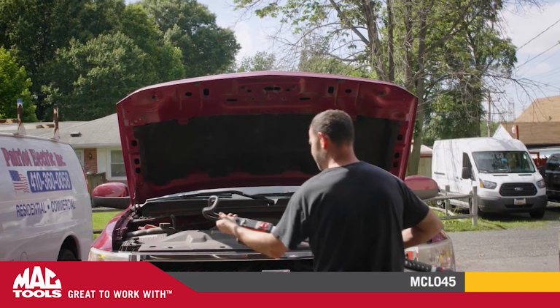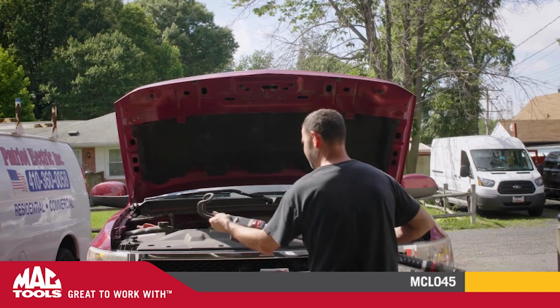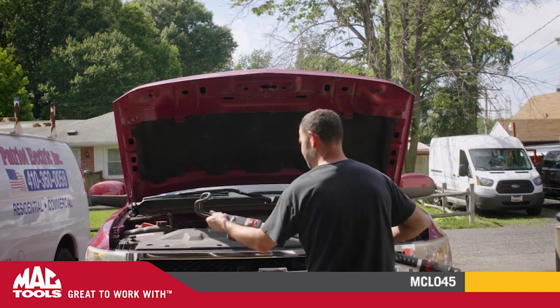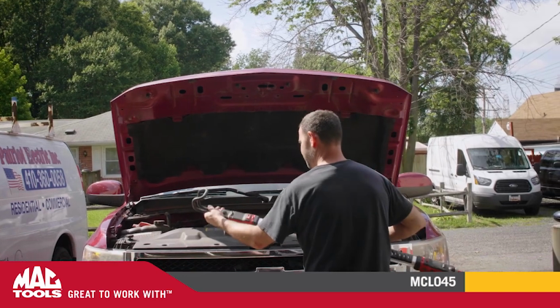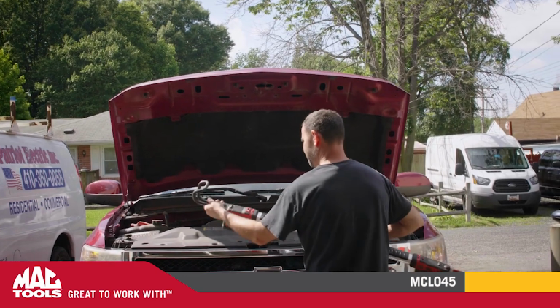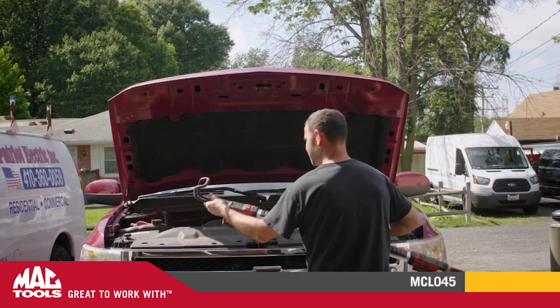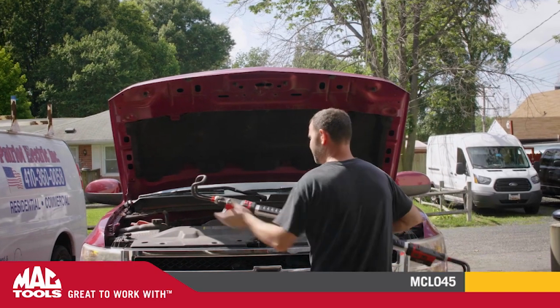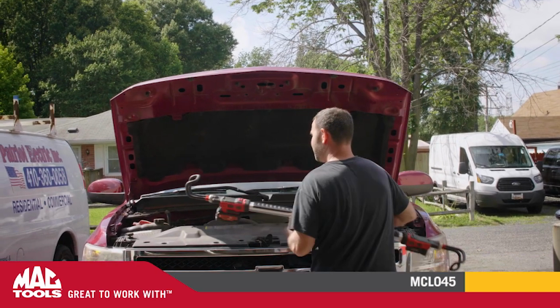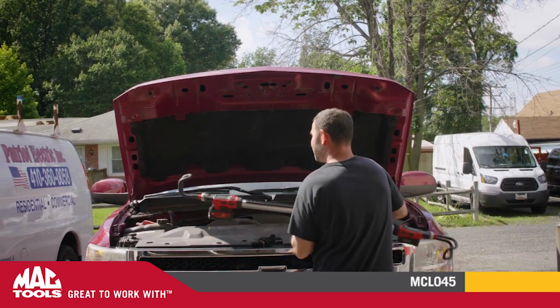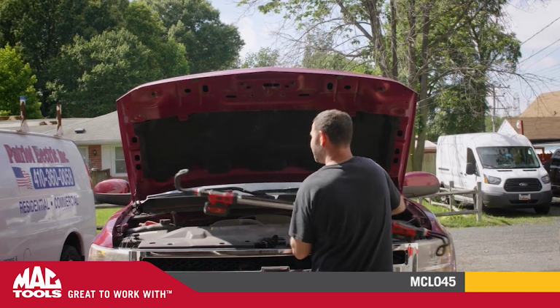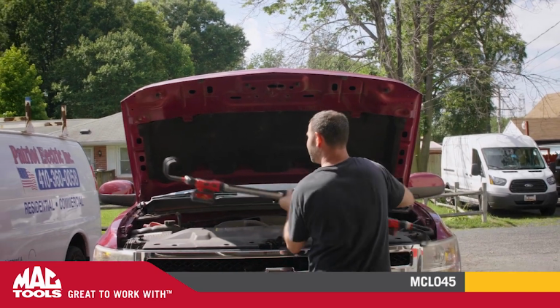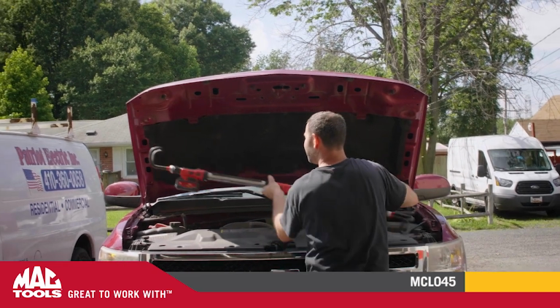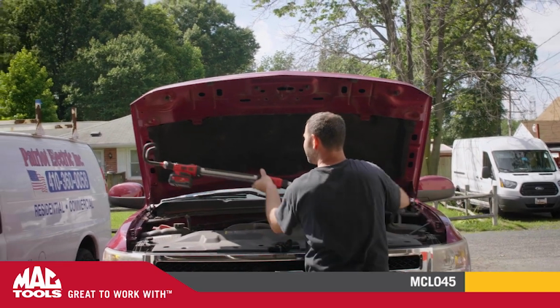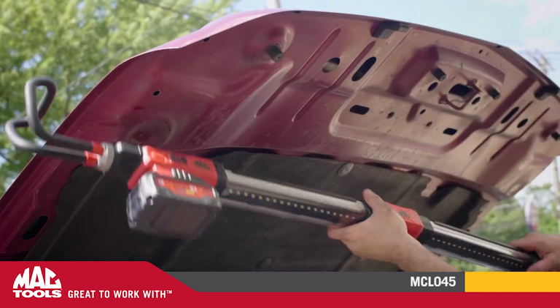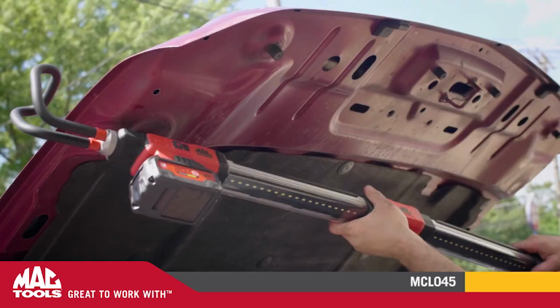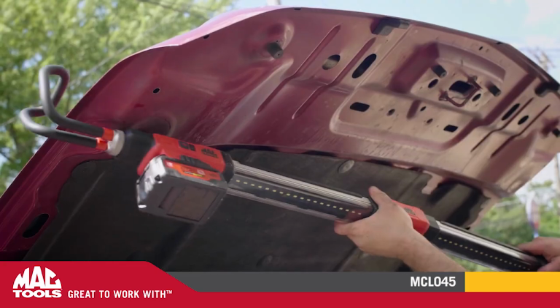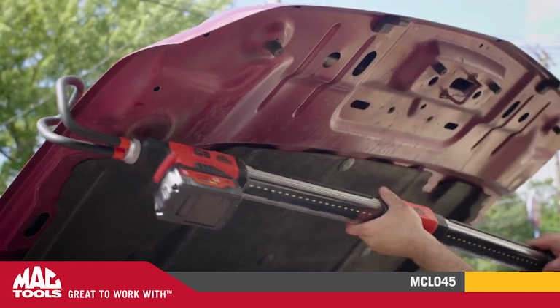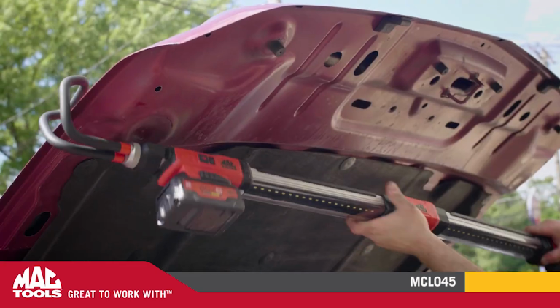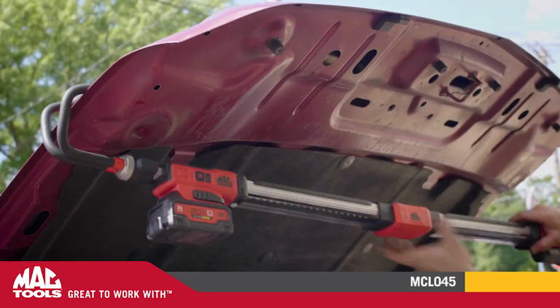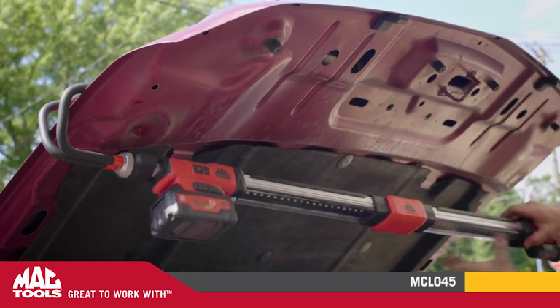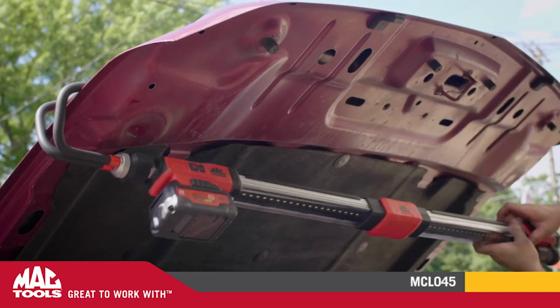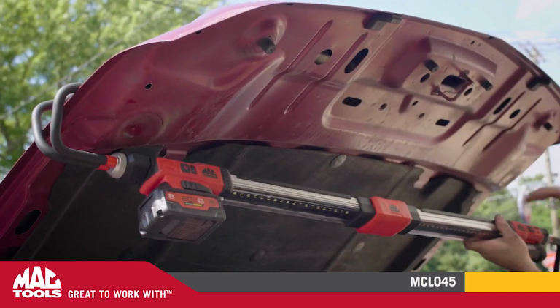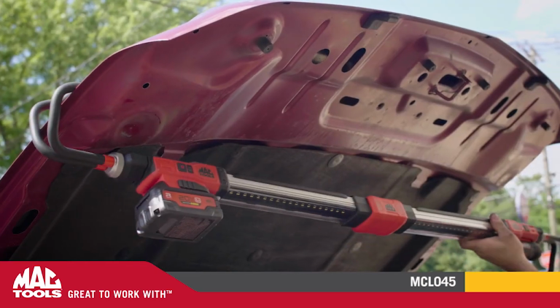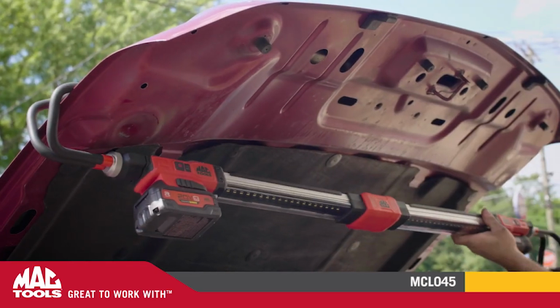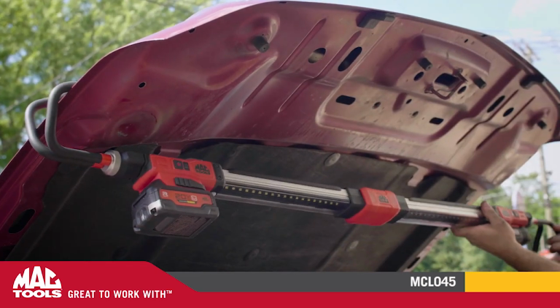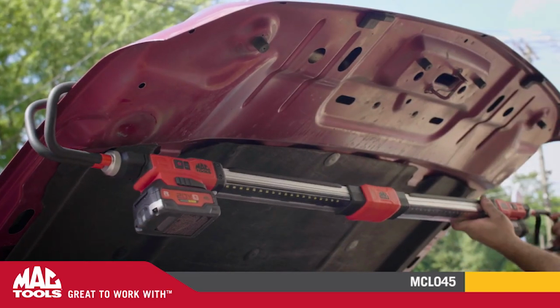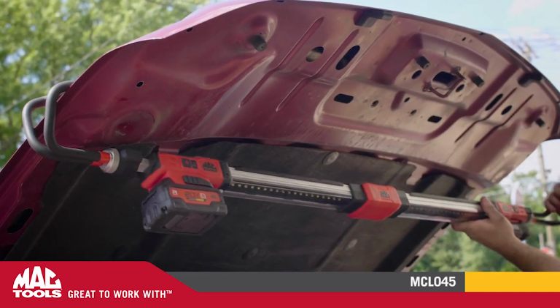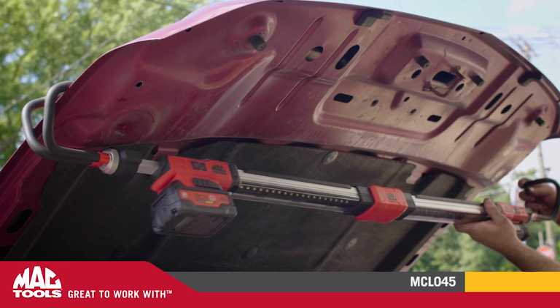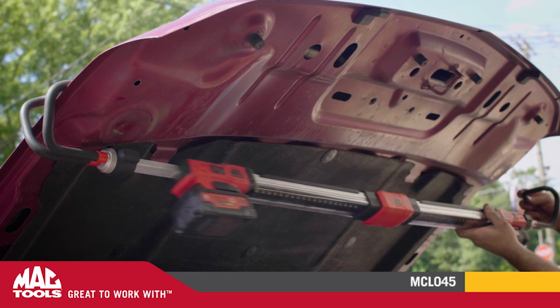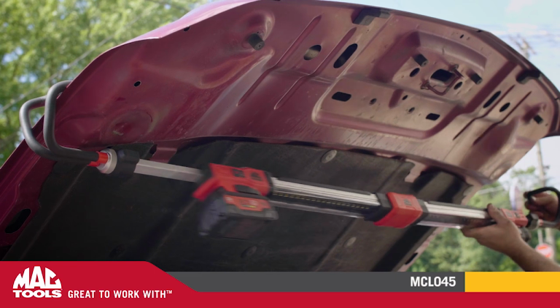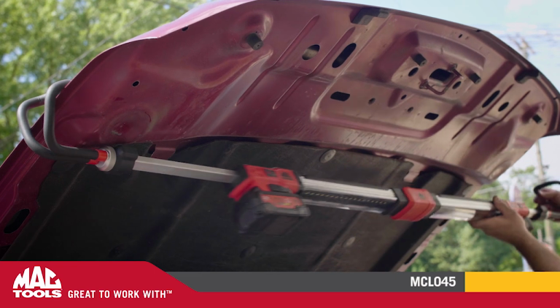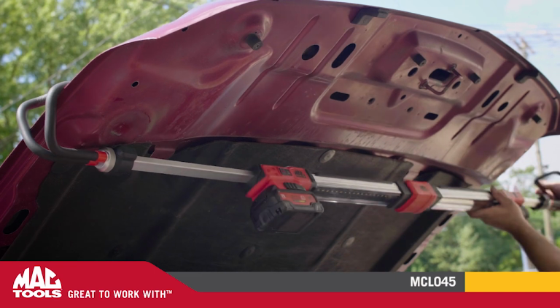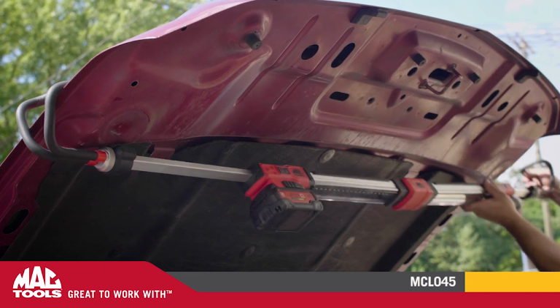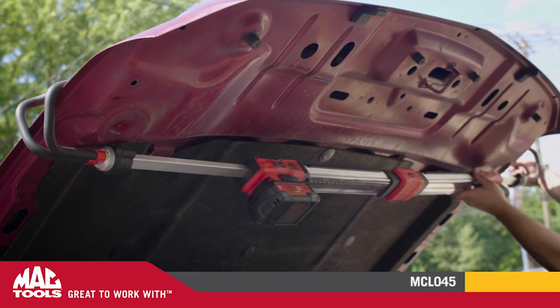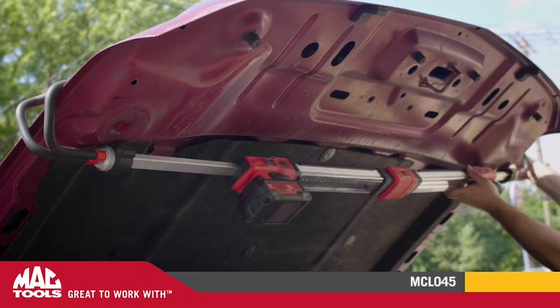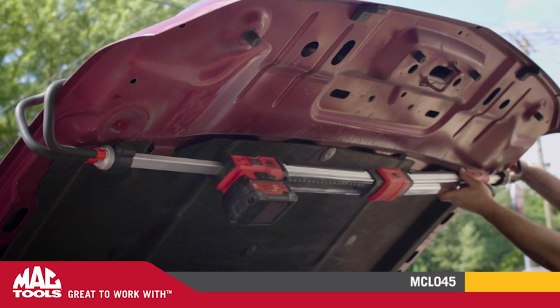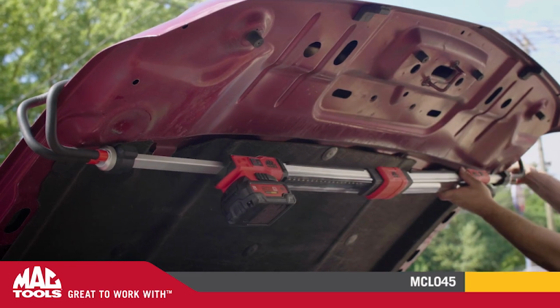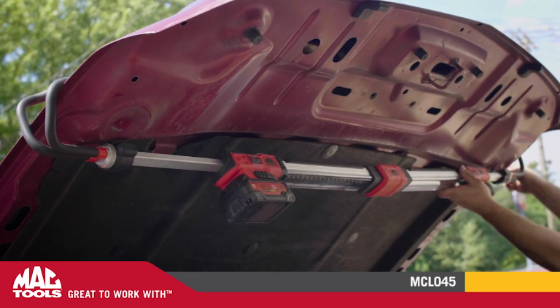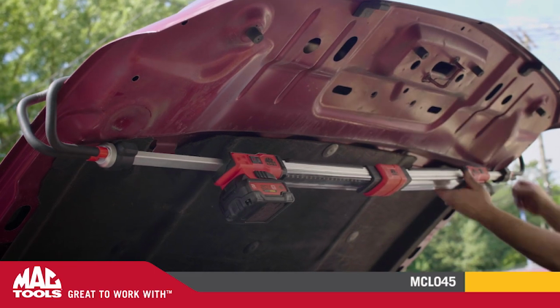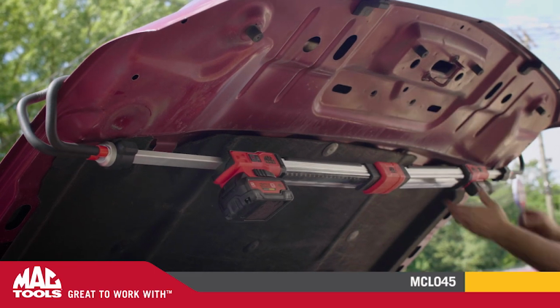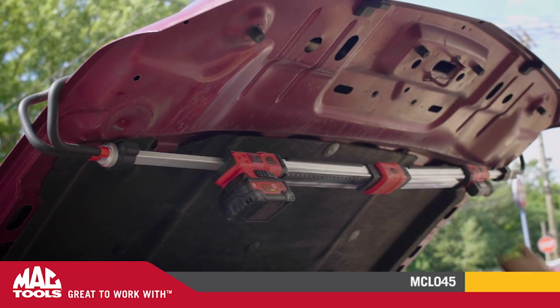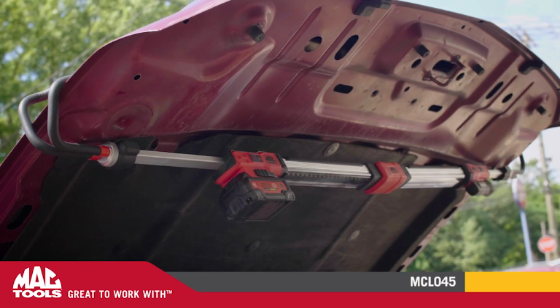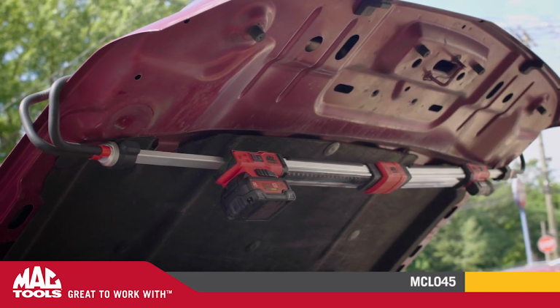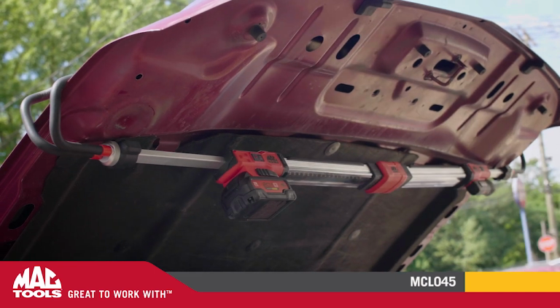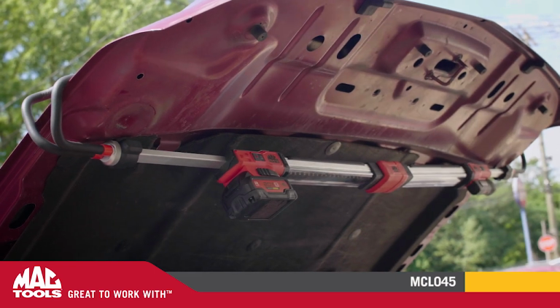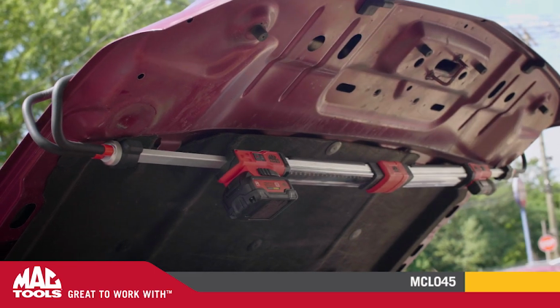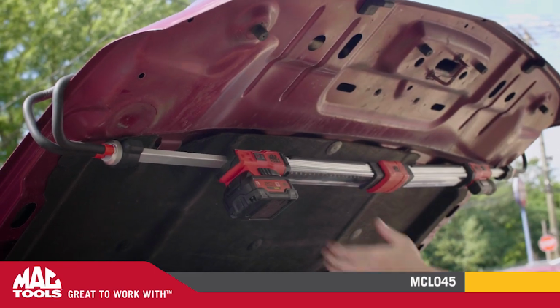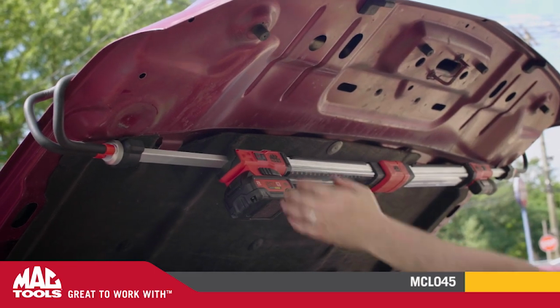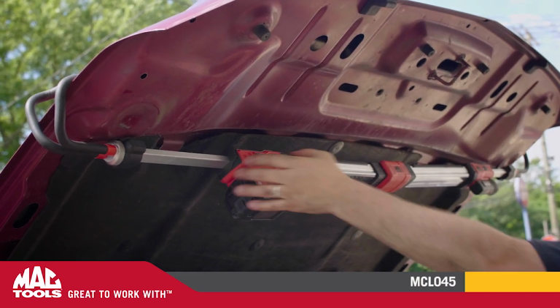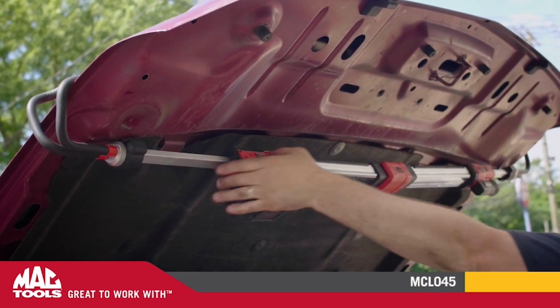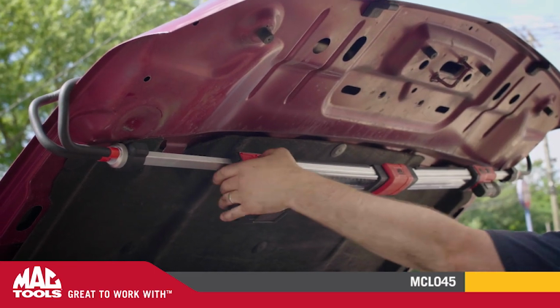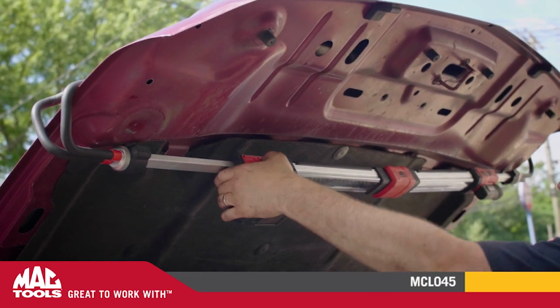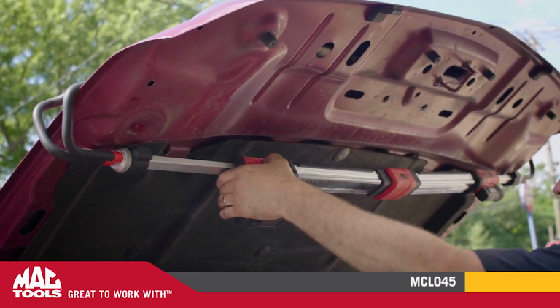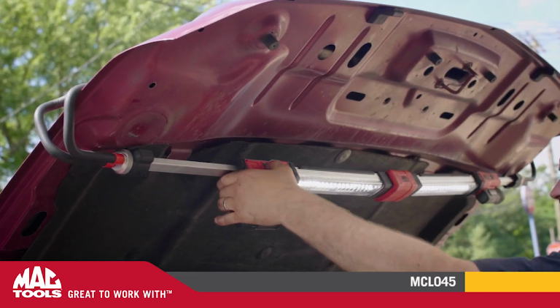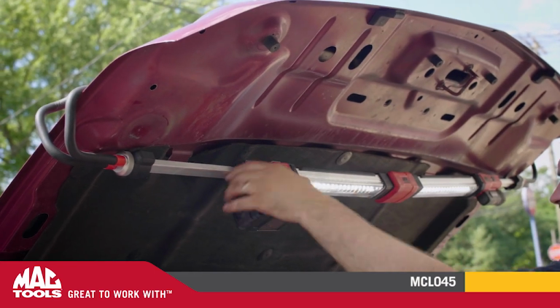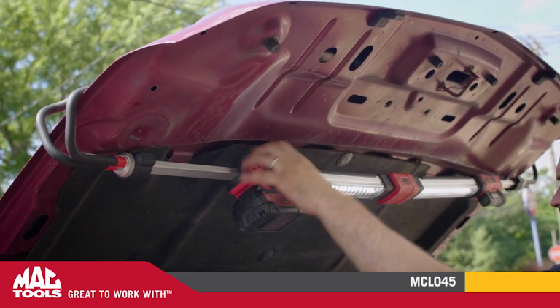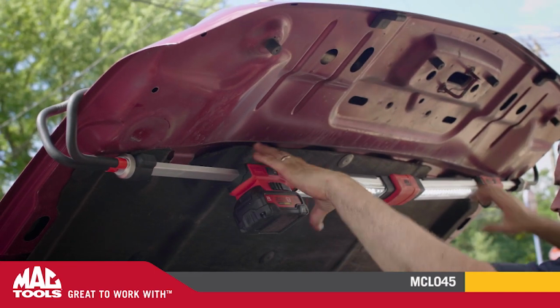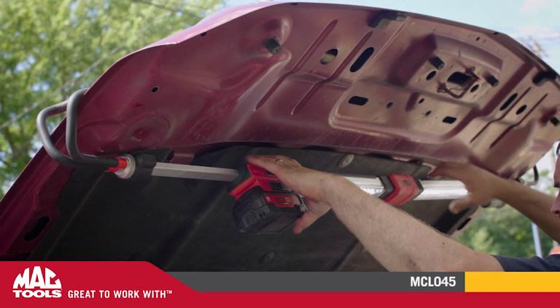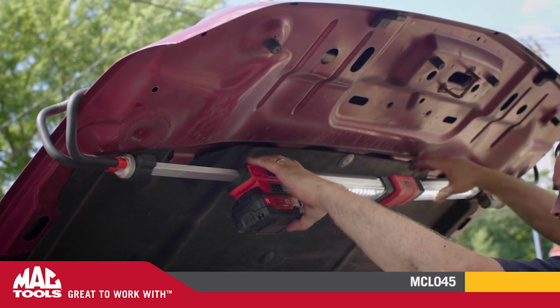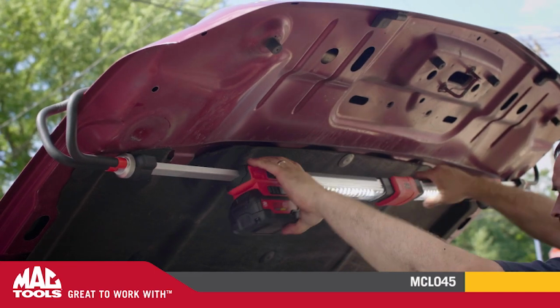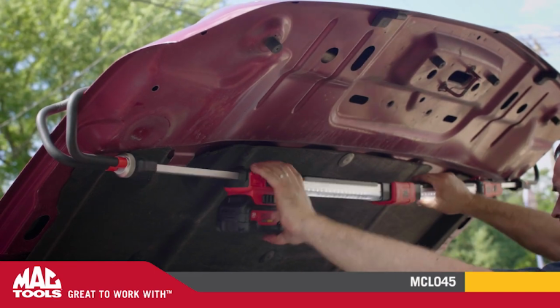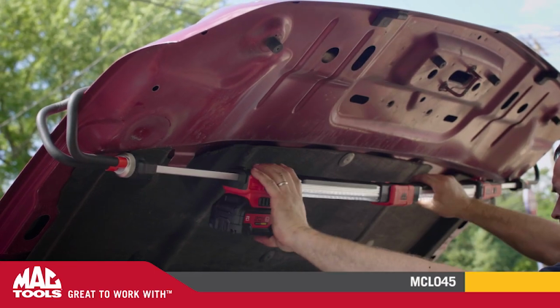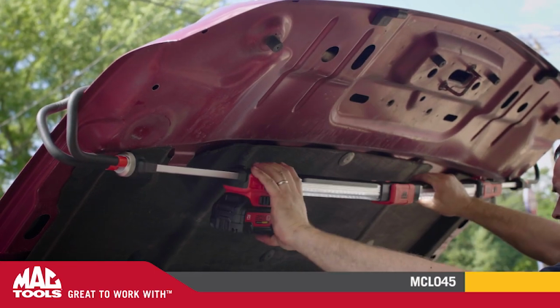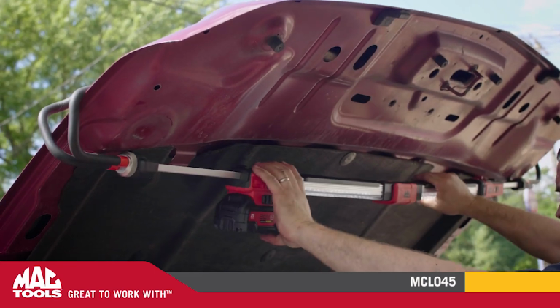I've been buying Mack Tools for 30 years. It's convenient. The truck comes here every Wednesday.